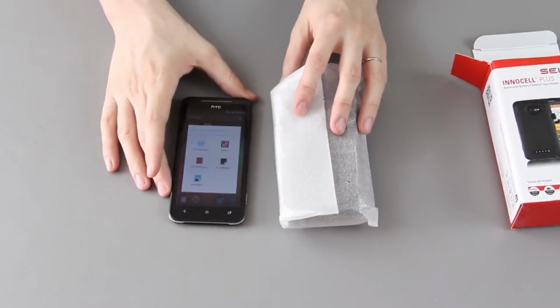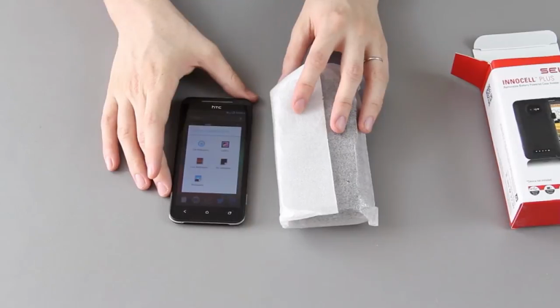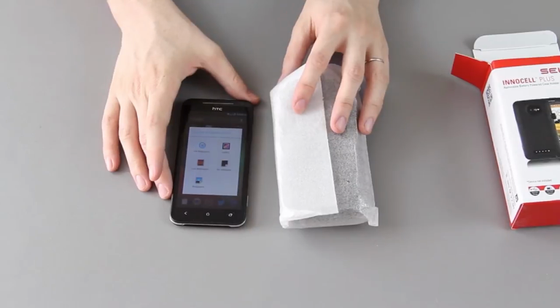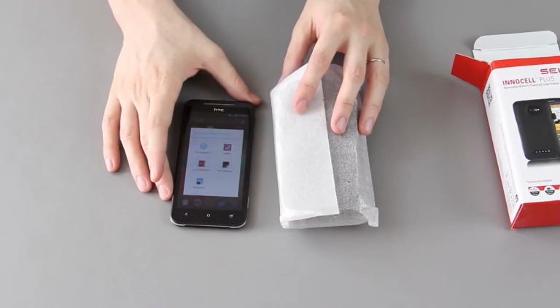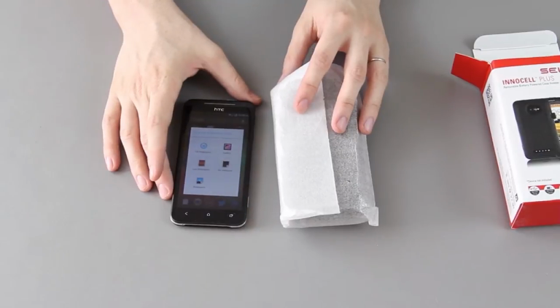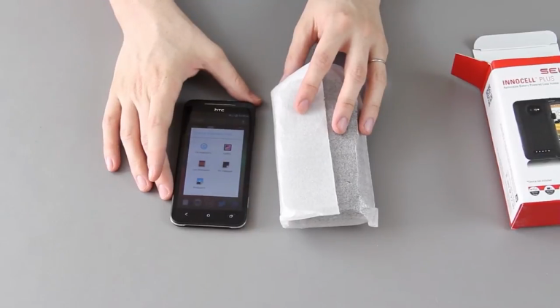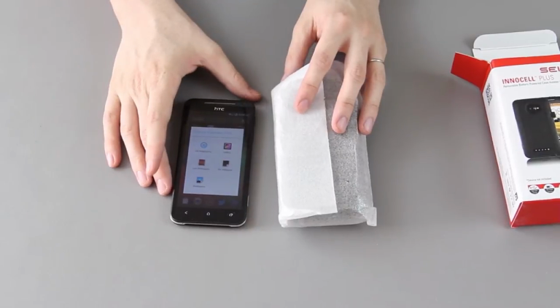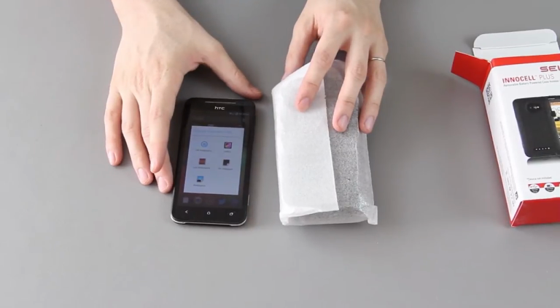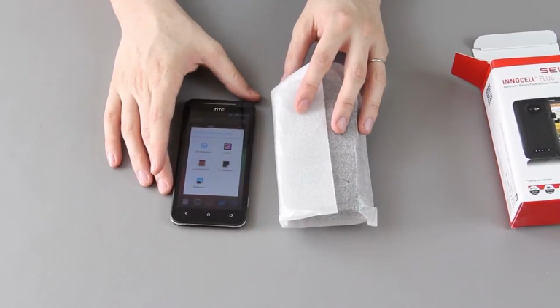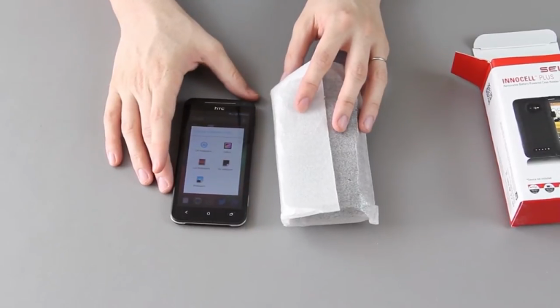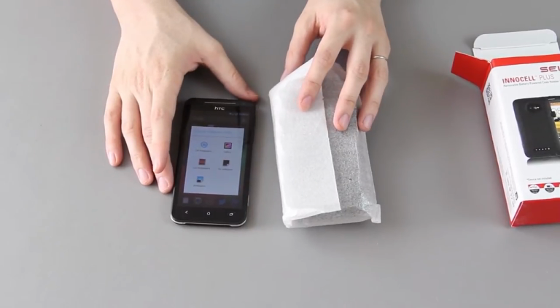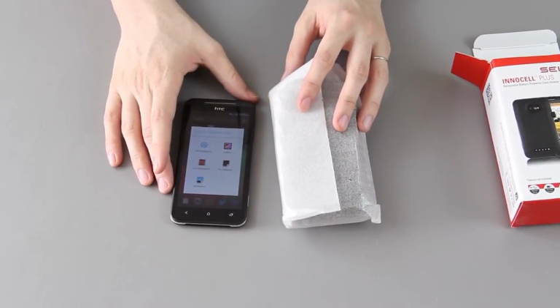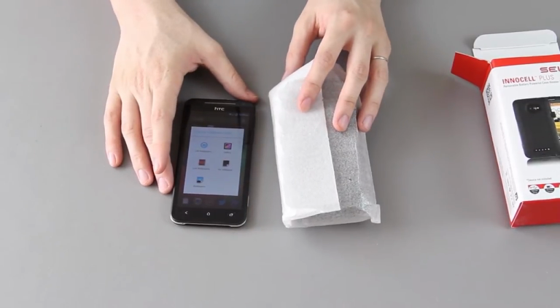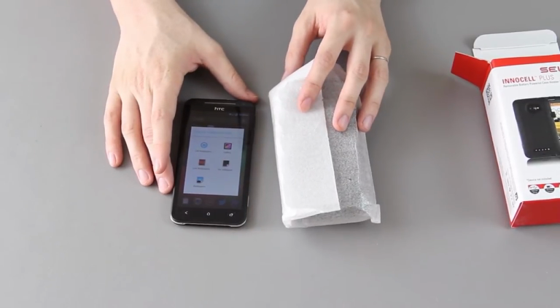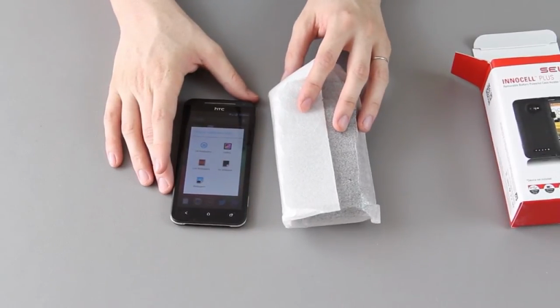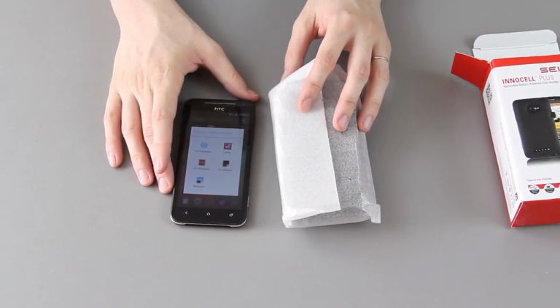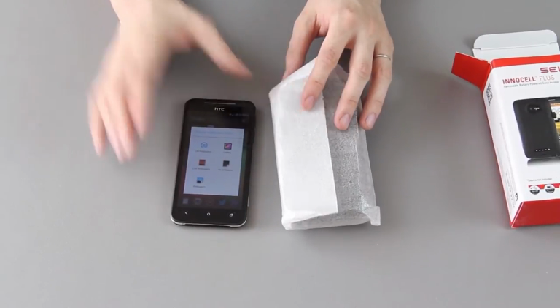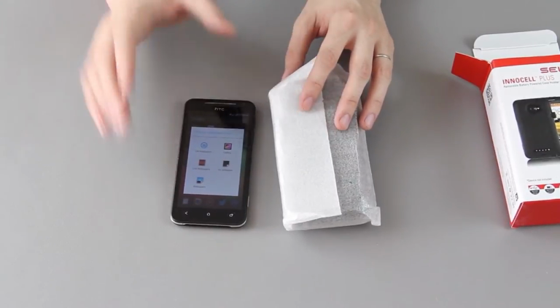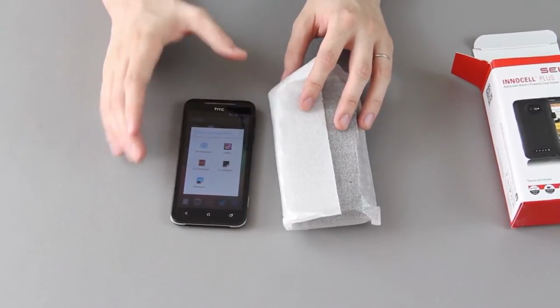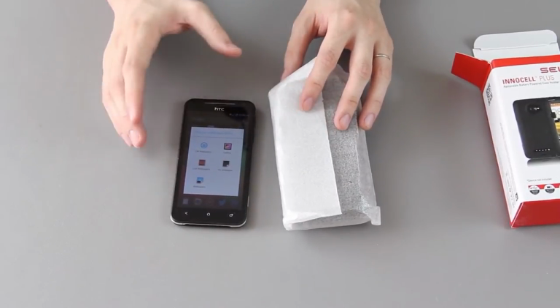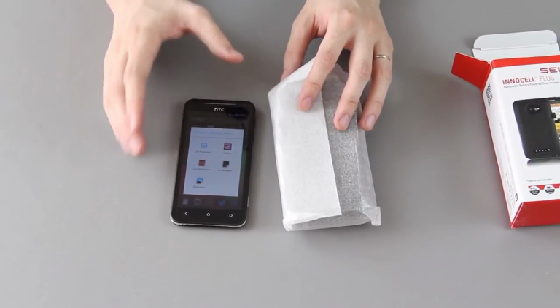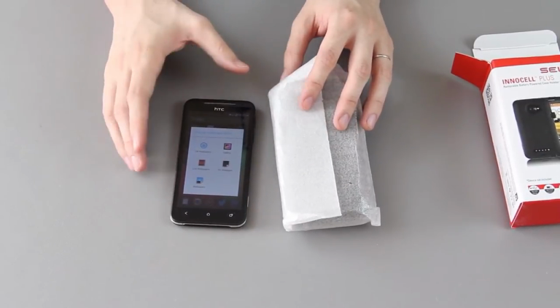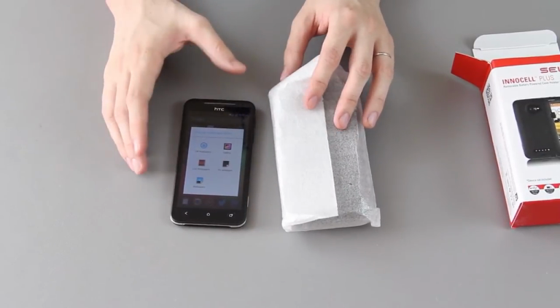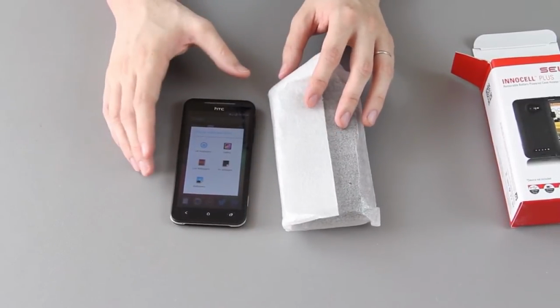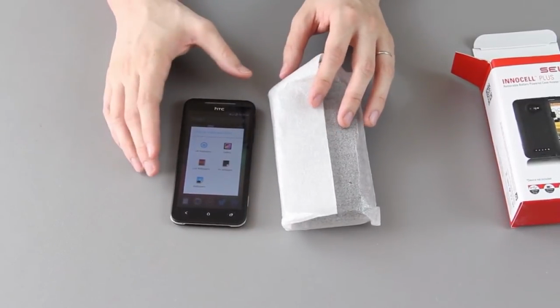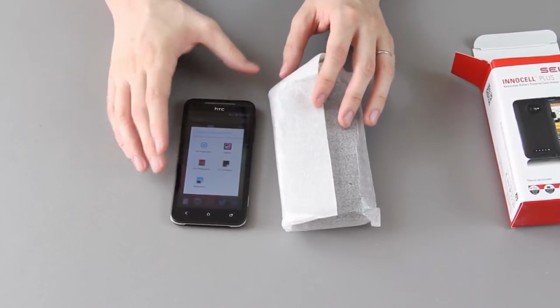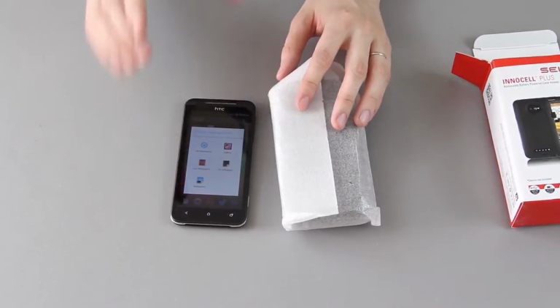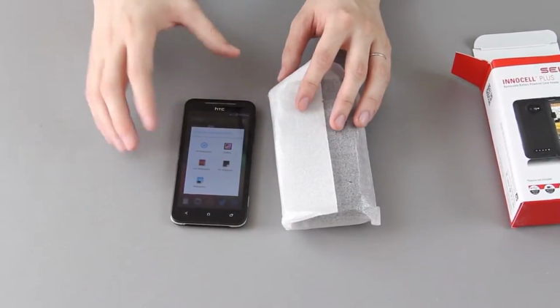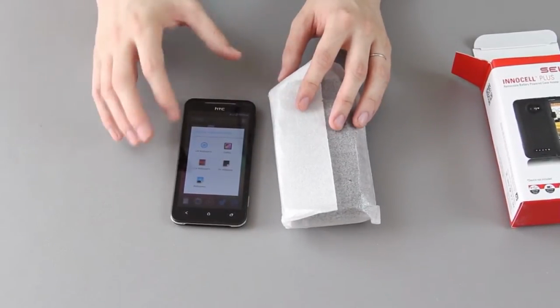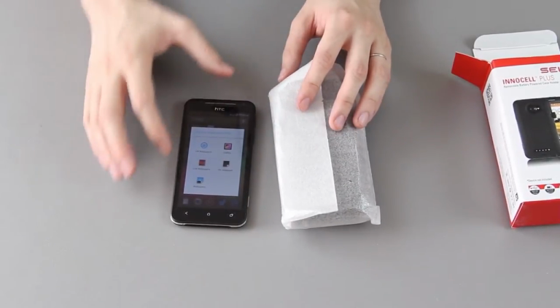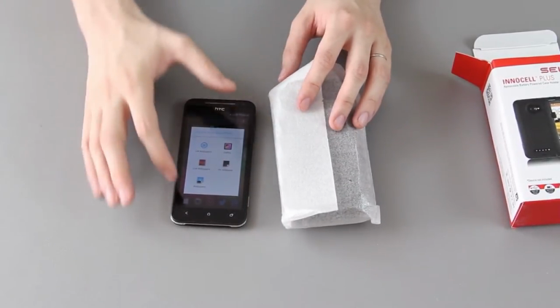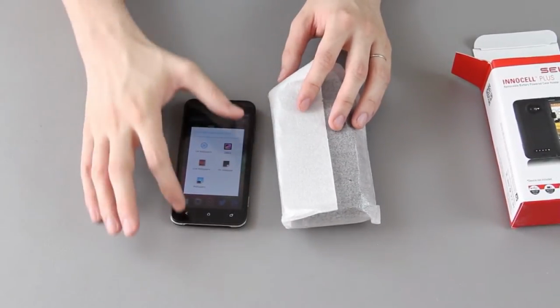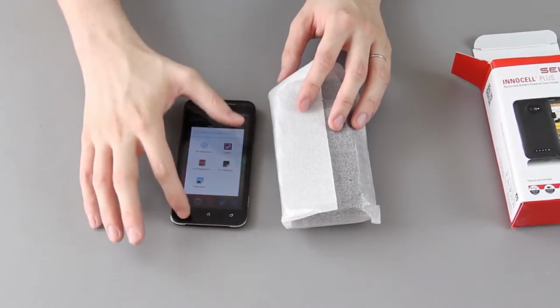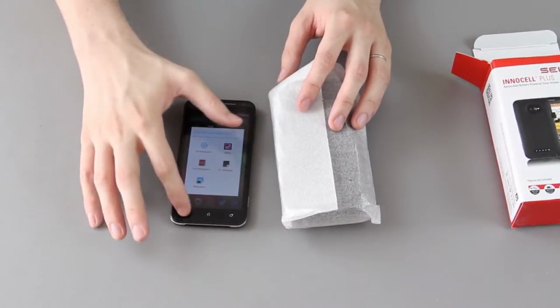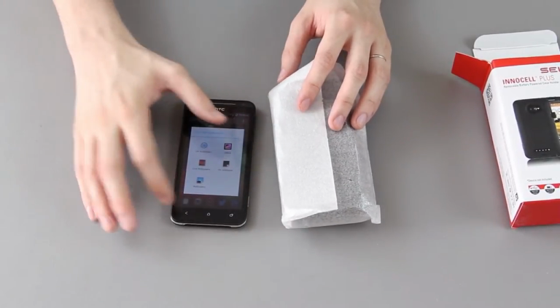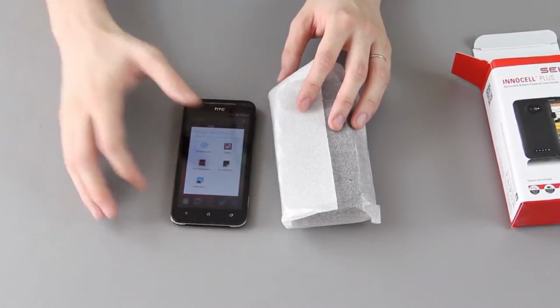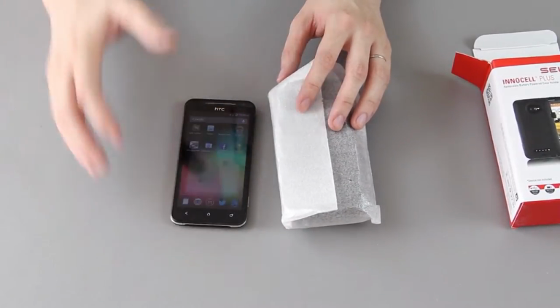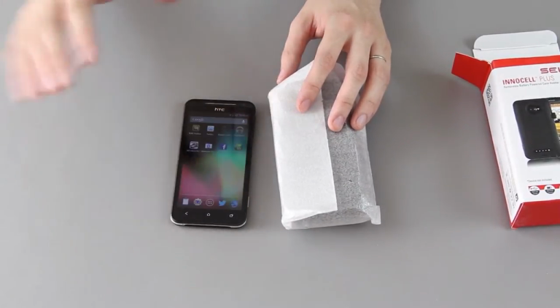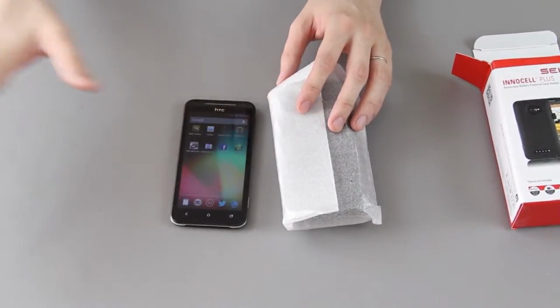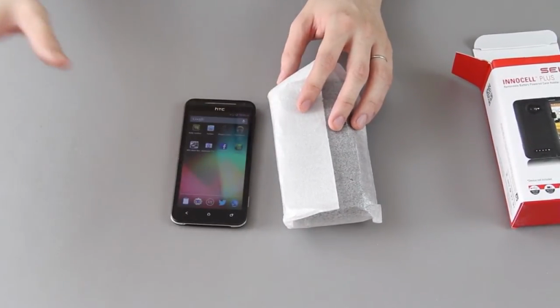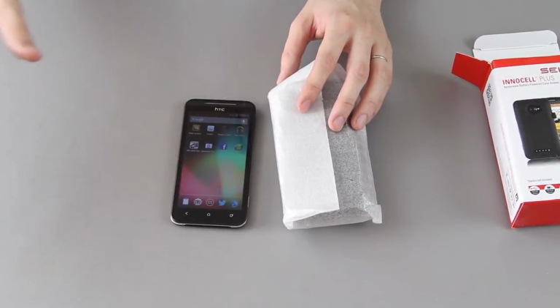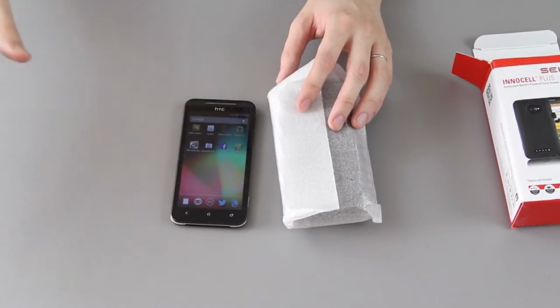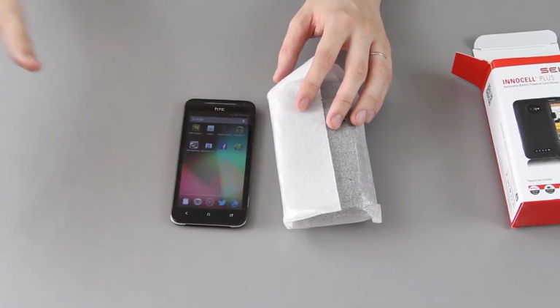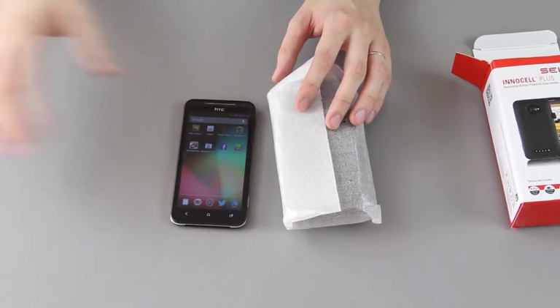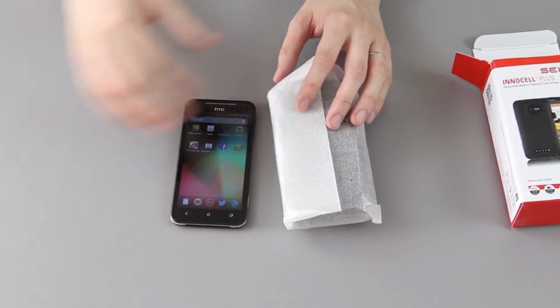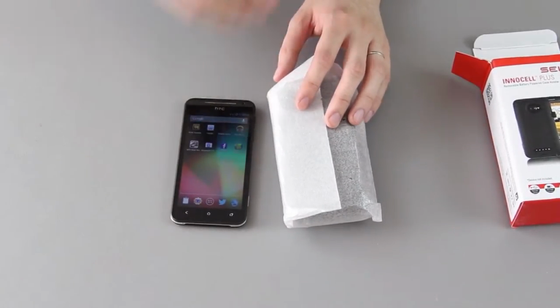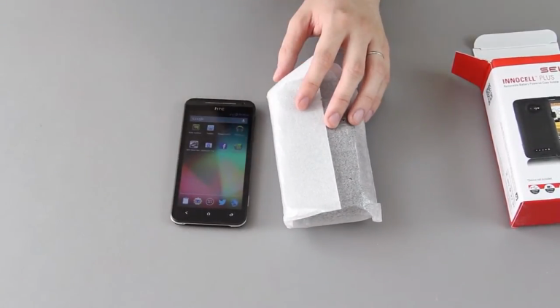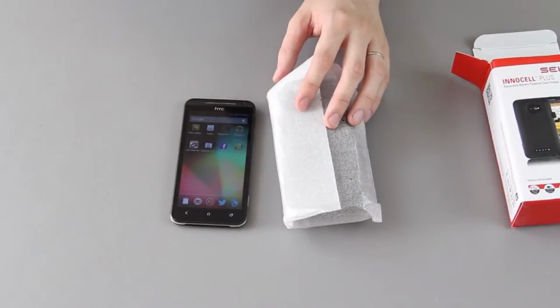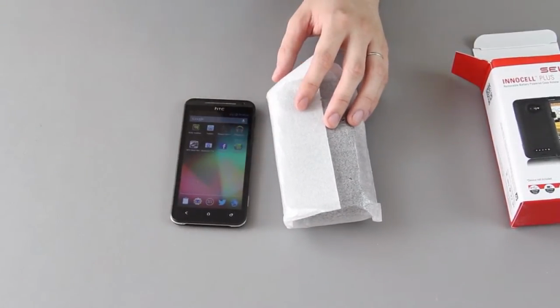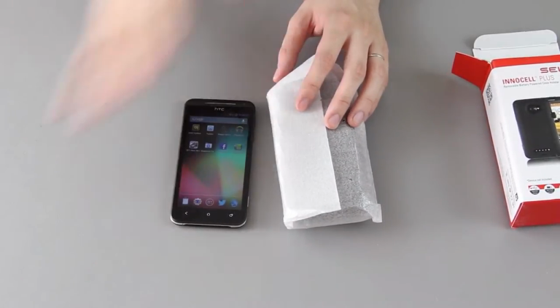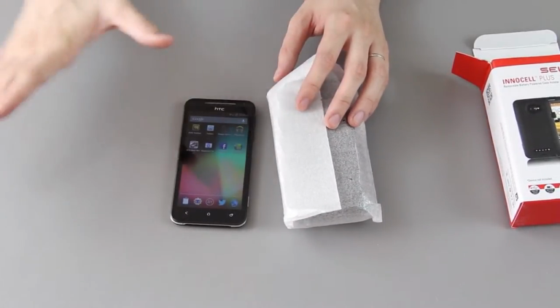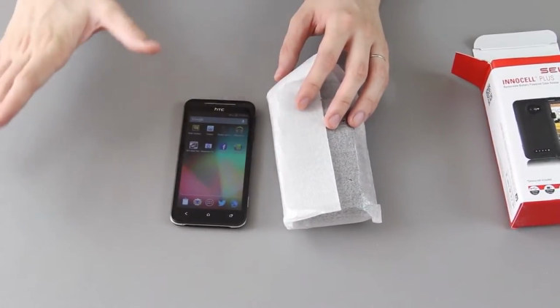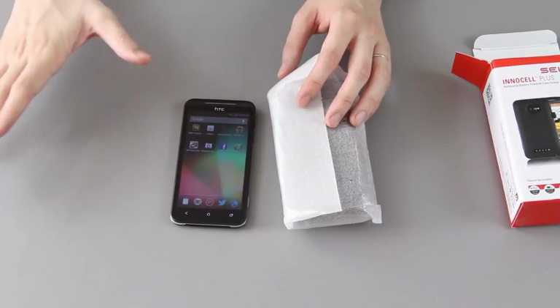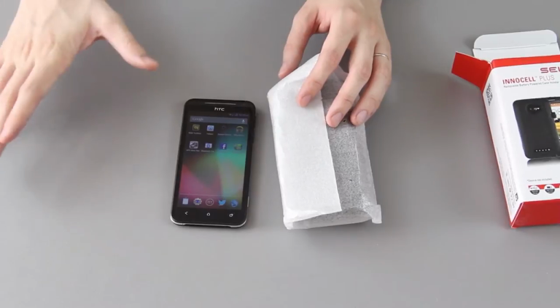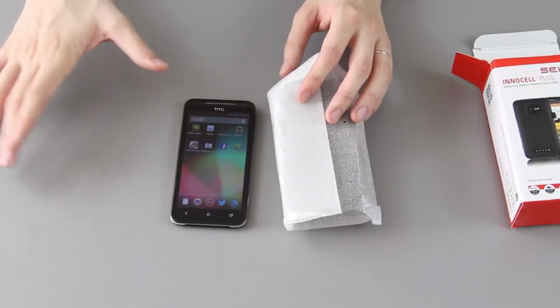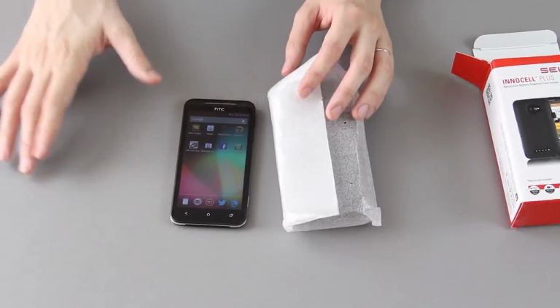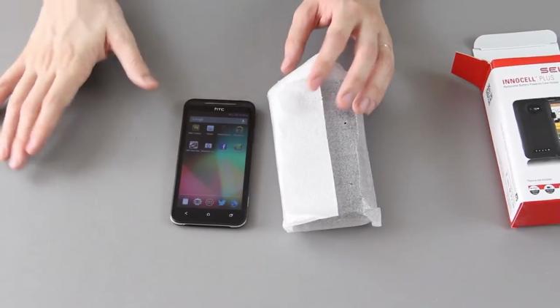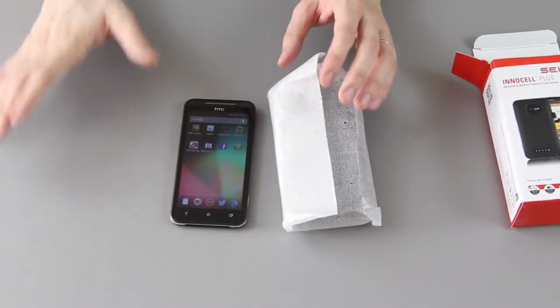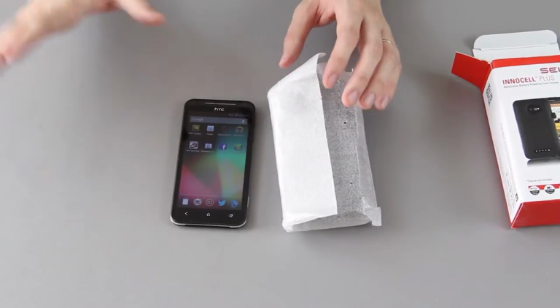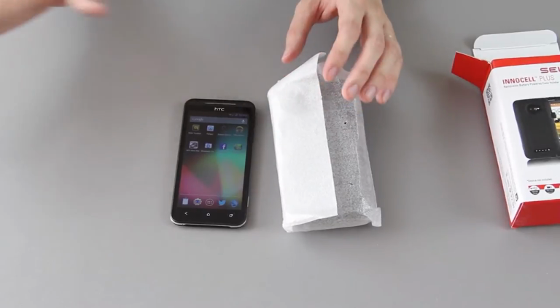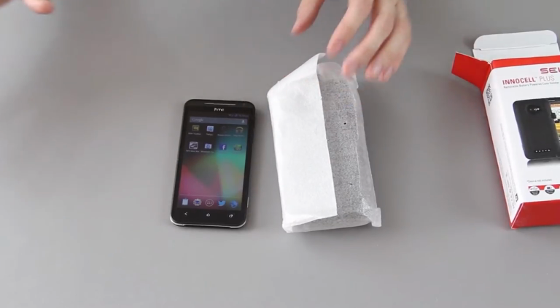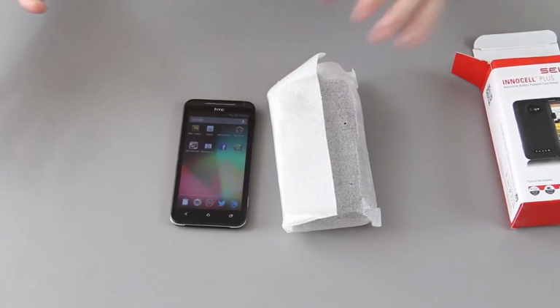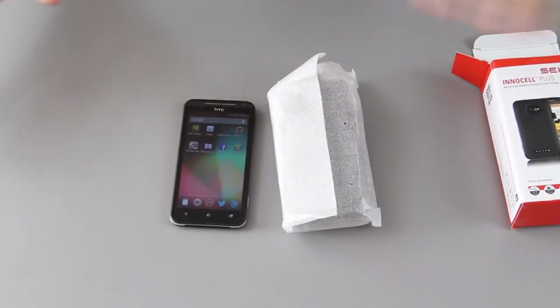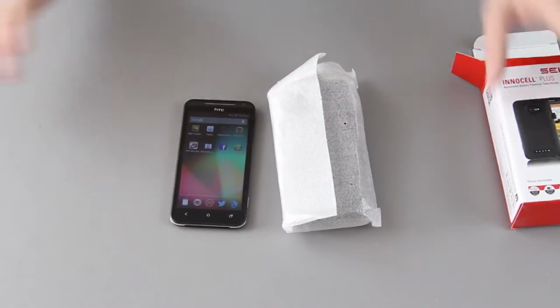I am currently running CyanogenMod 10 stable. You can run anything you'd like to — you can have a completely stock phone, it doesn't matter.